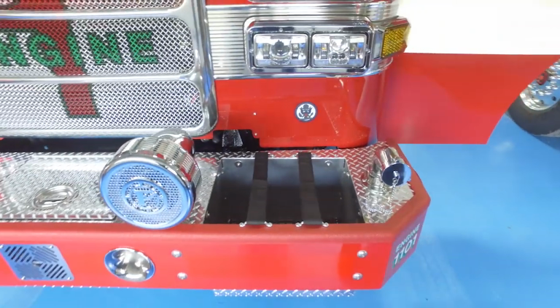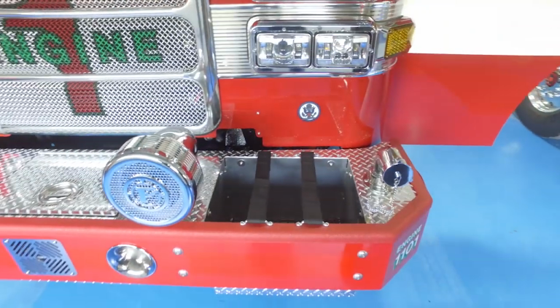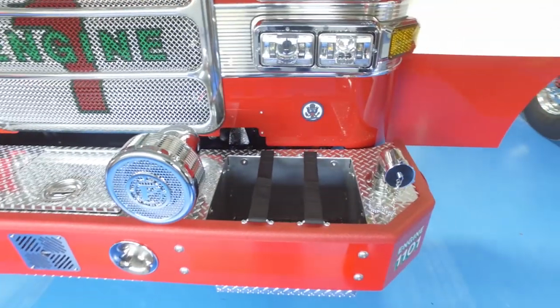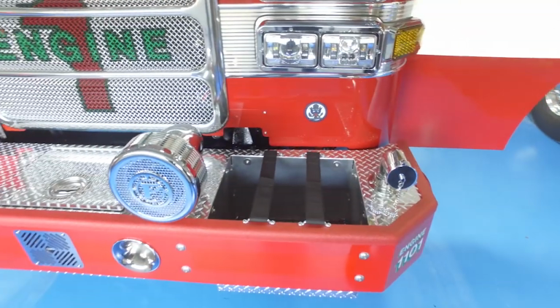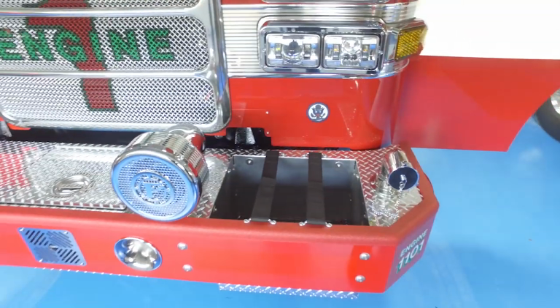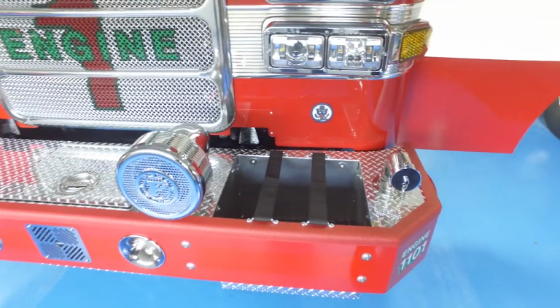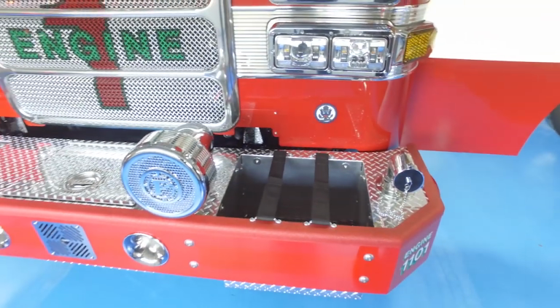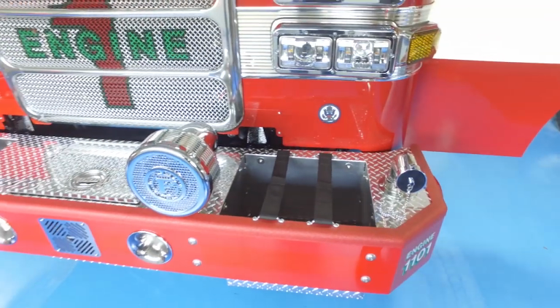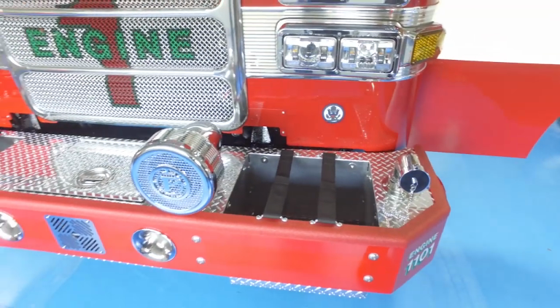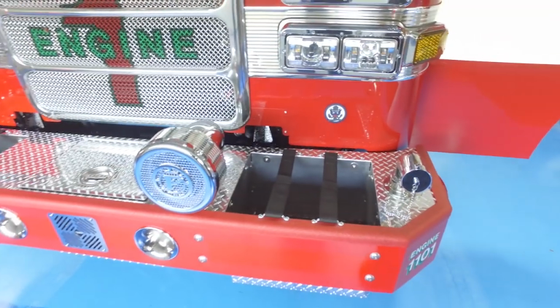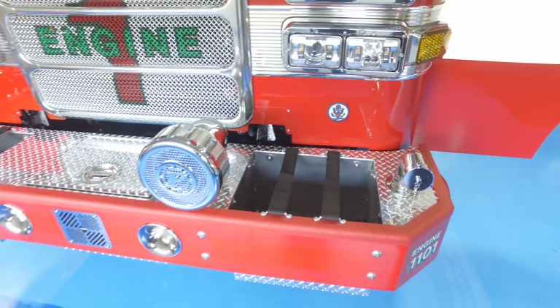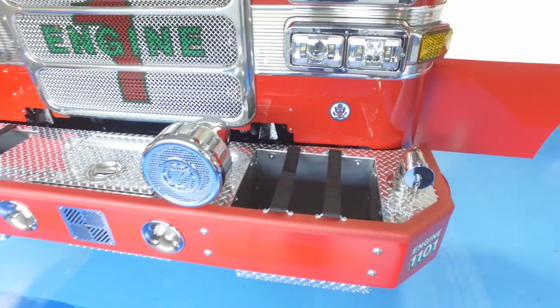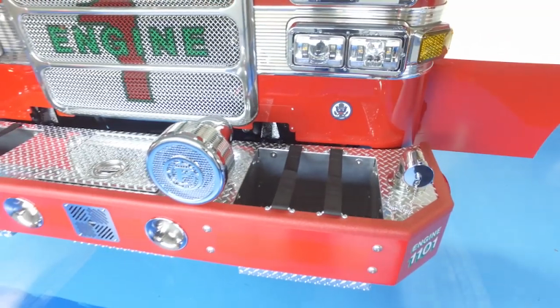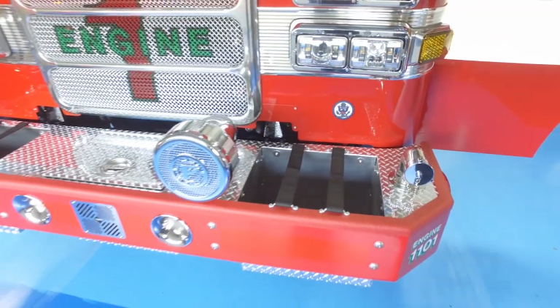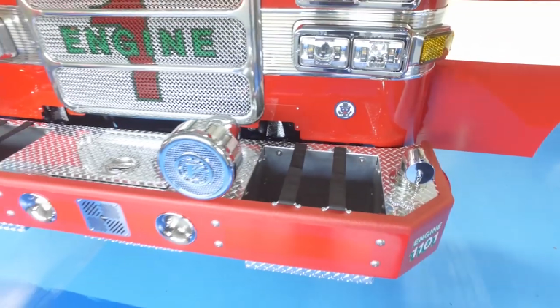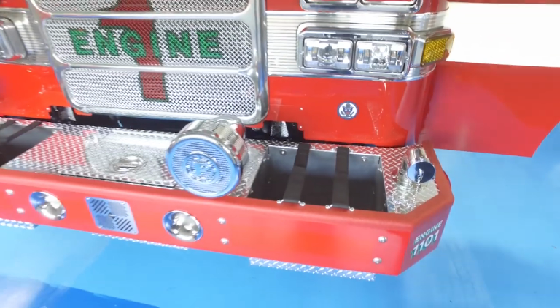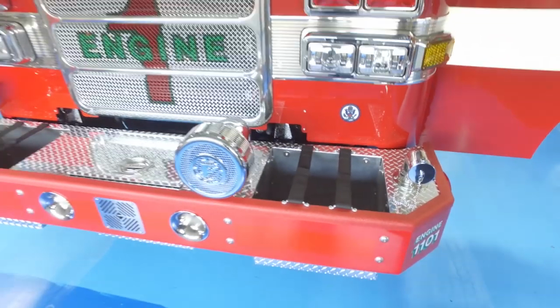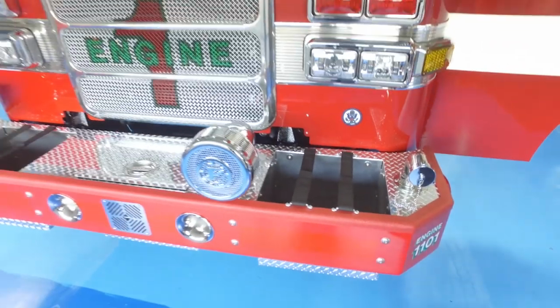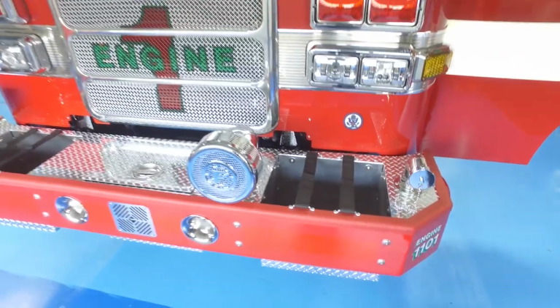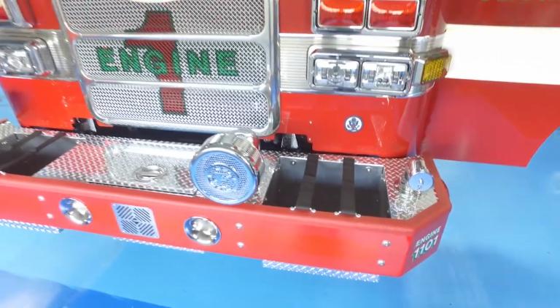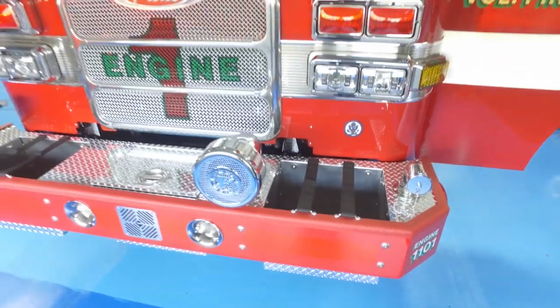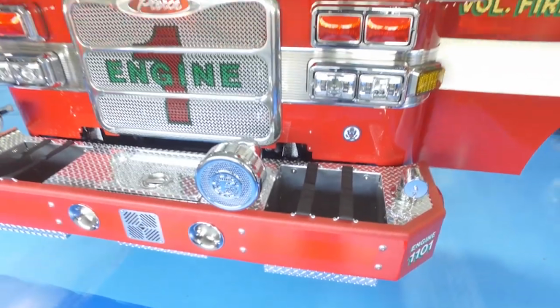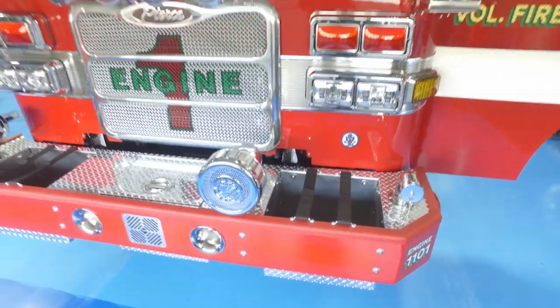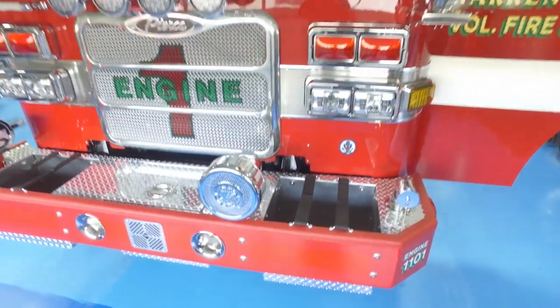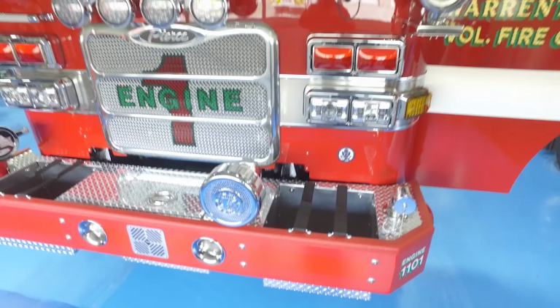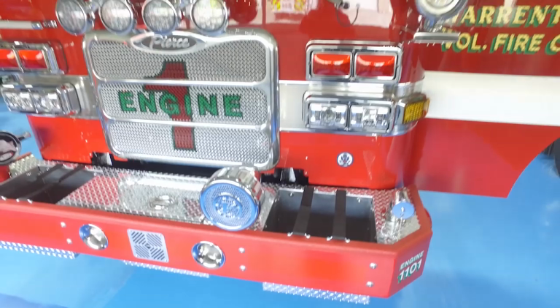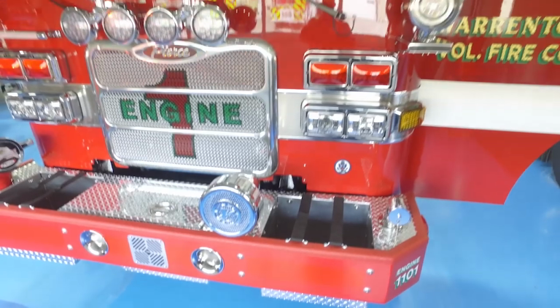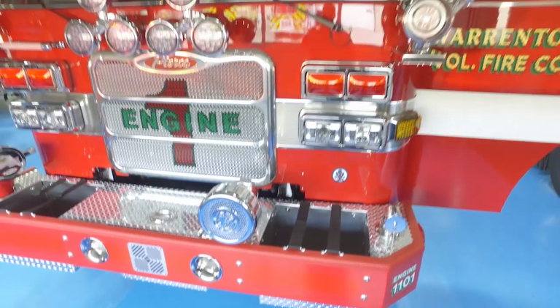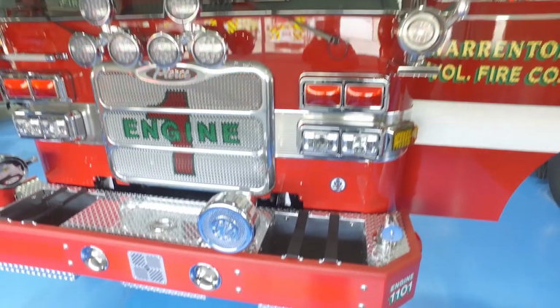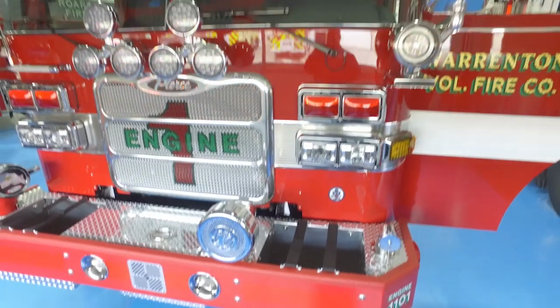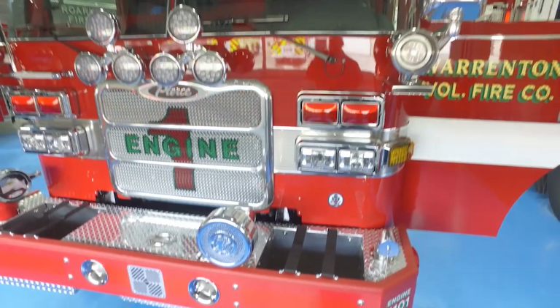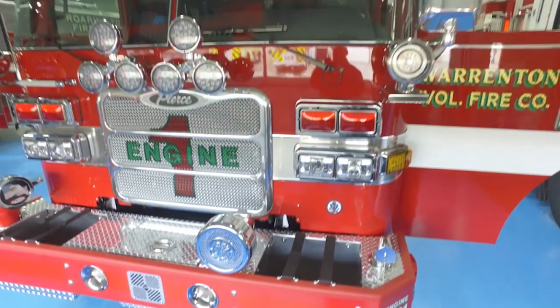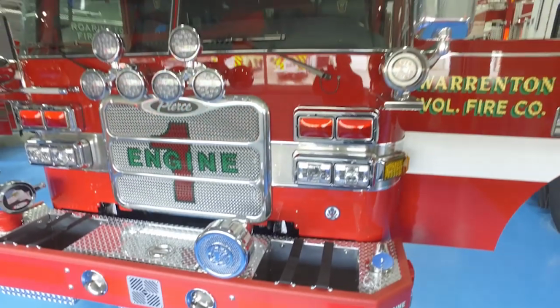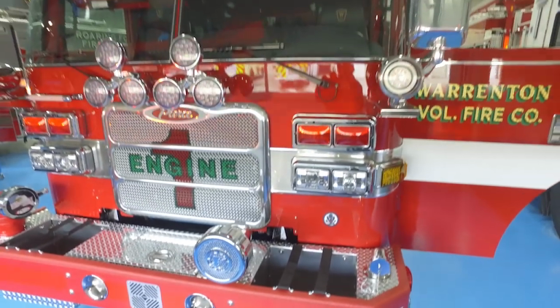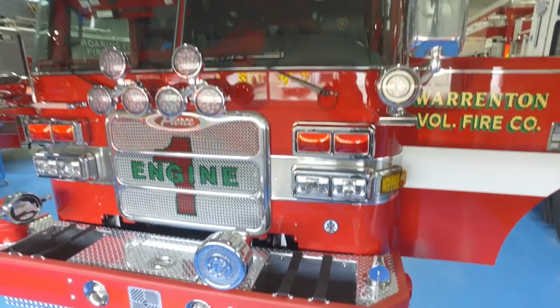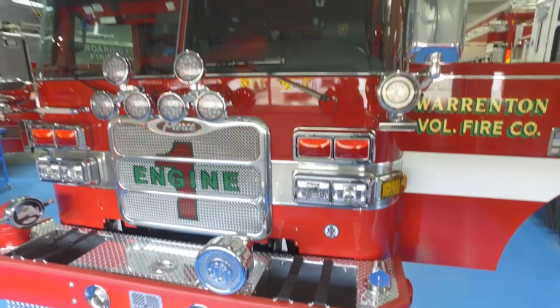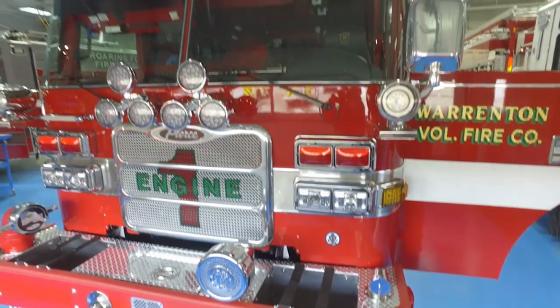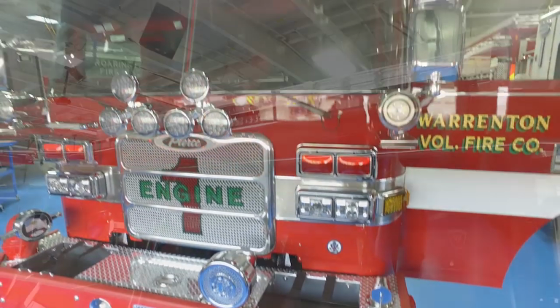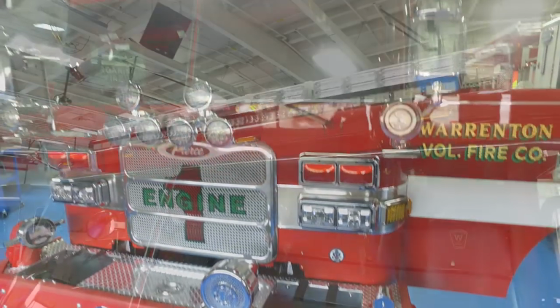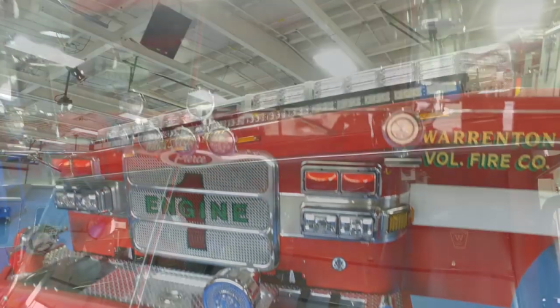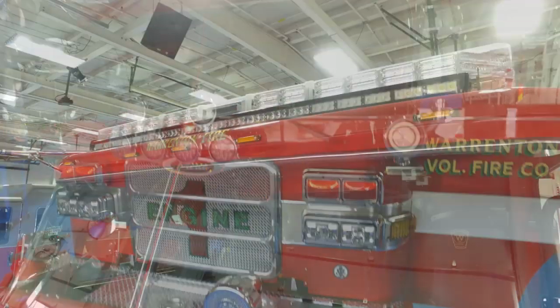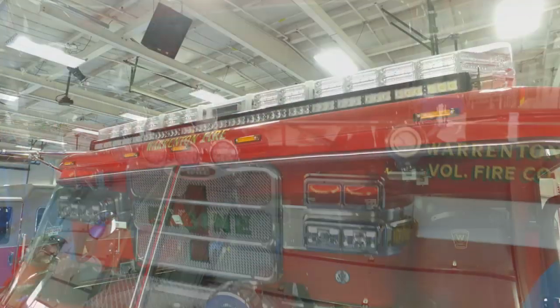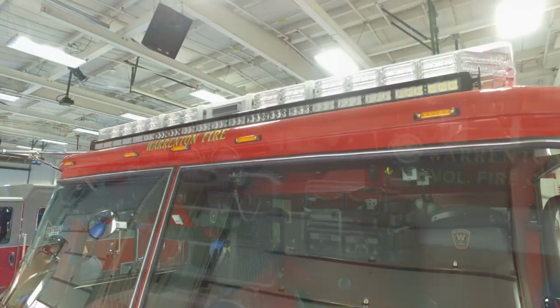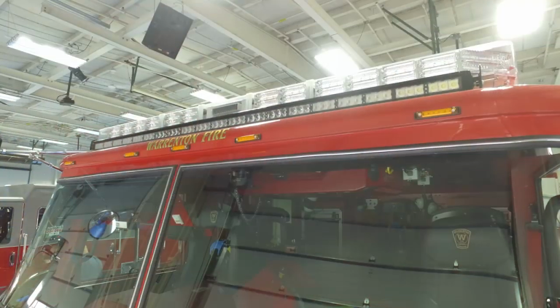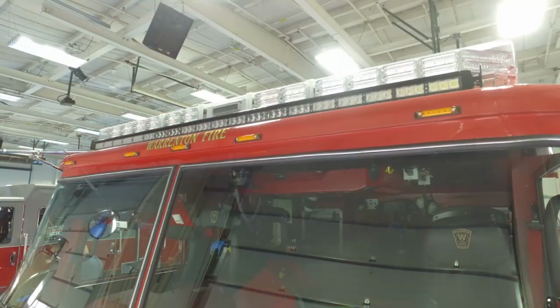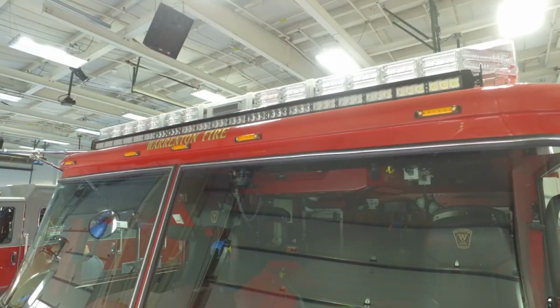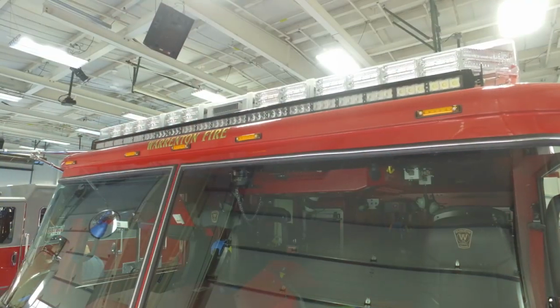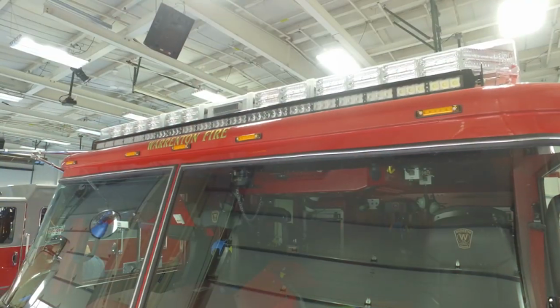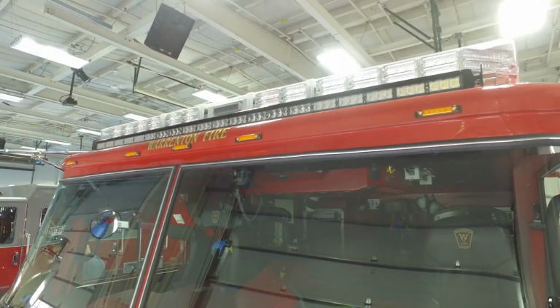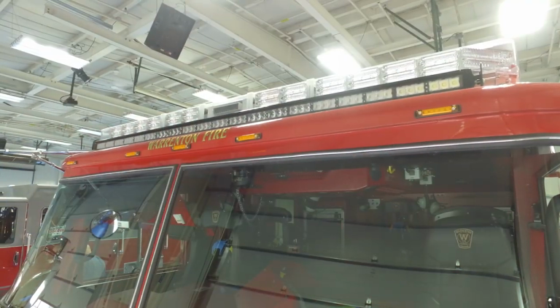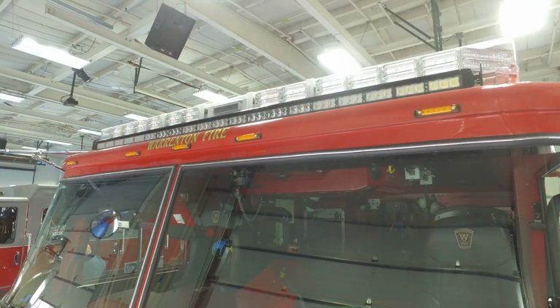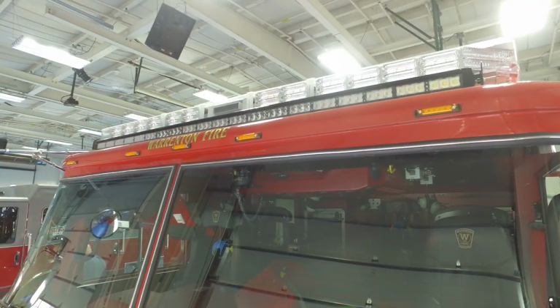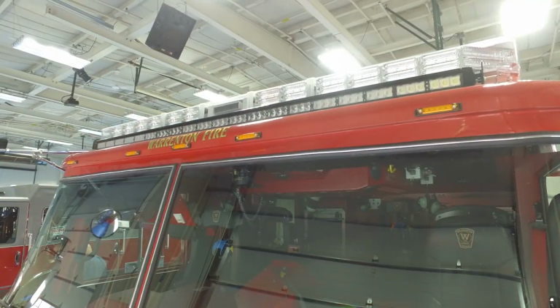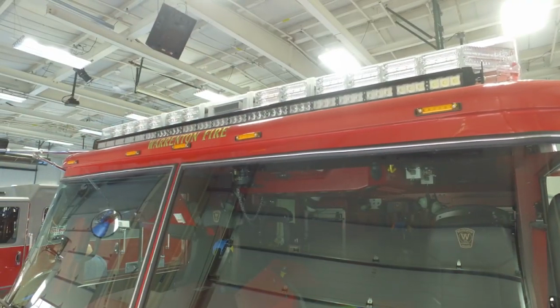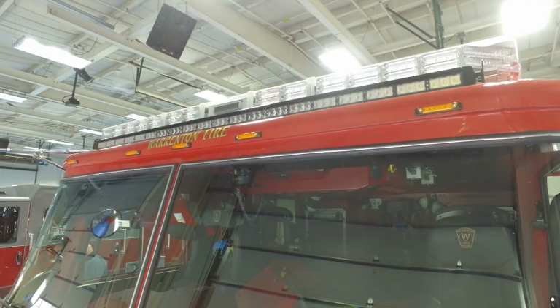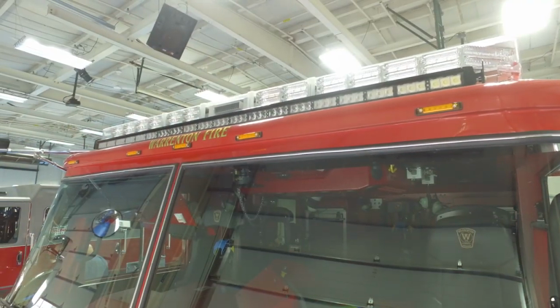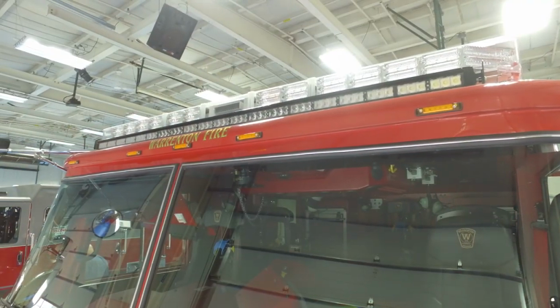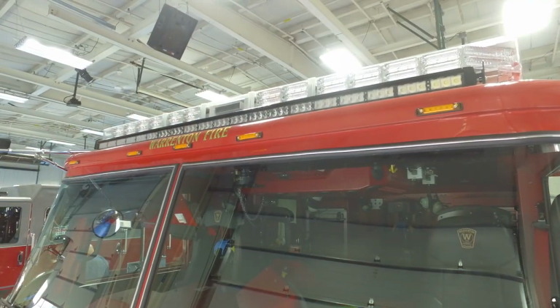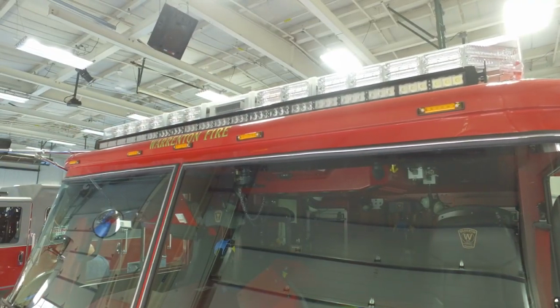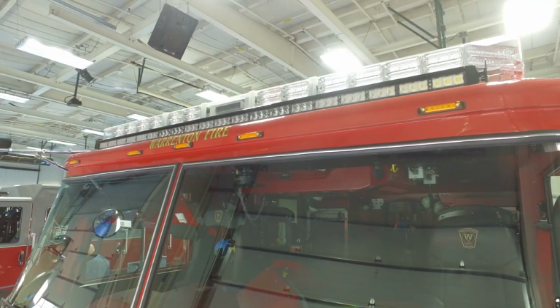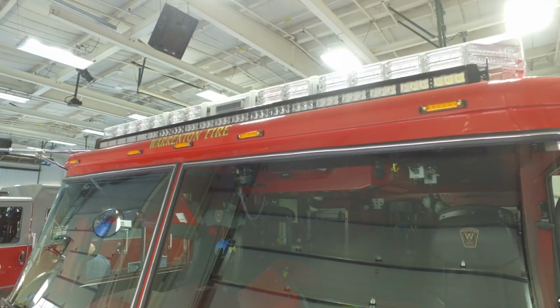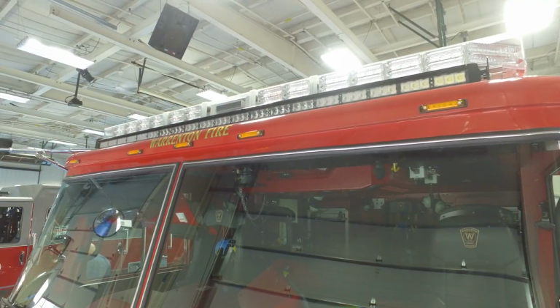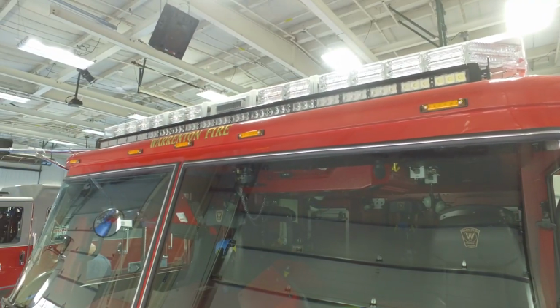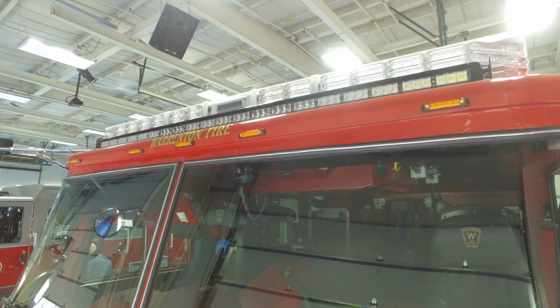All-wheel LED package for the lights, and we have the large LED strip light below the light bar.